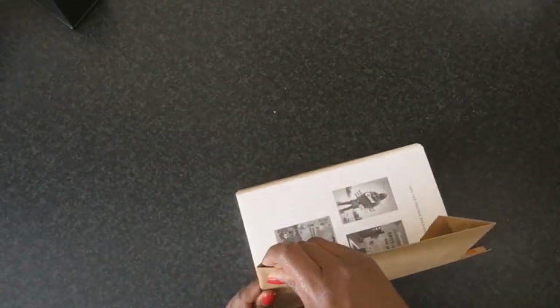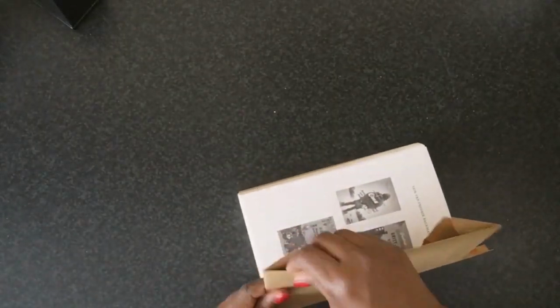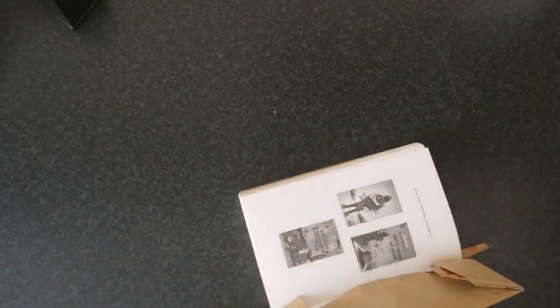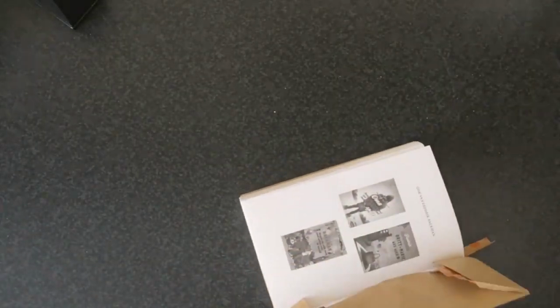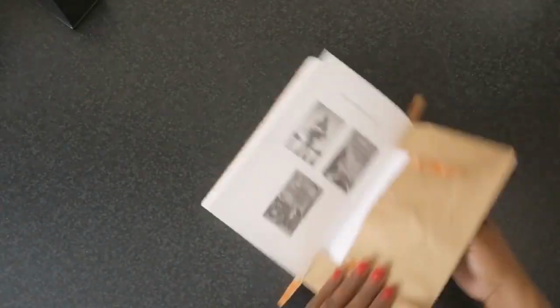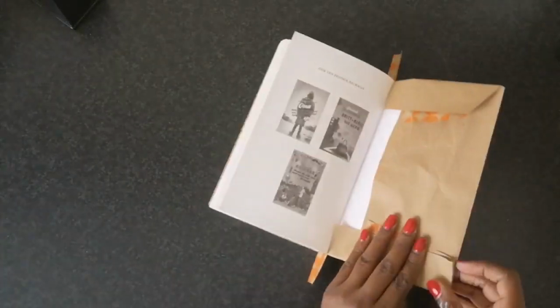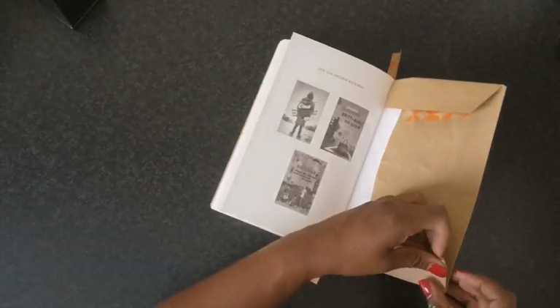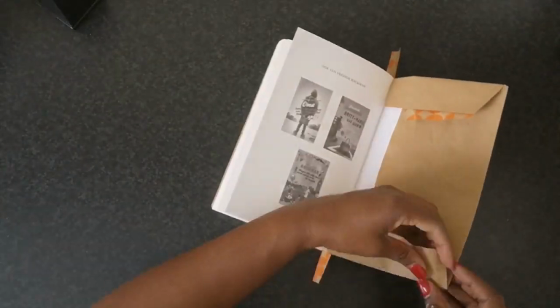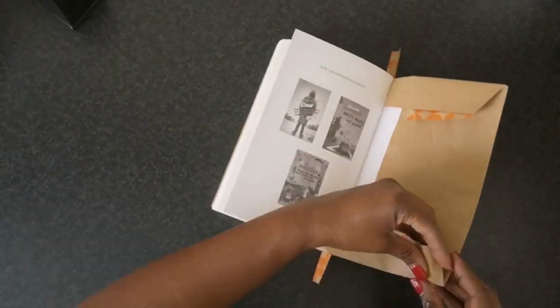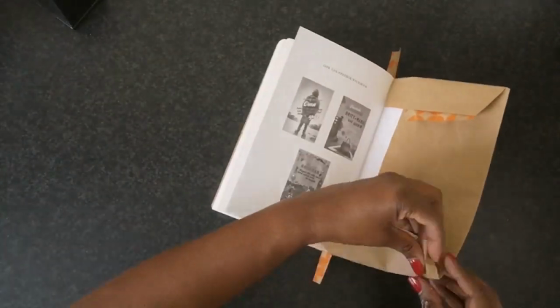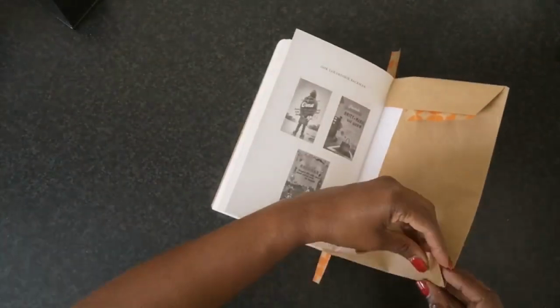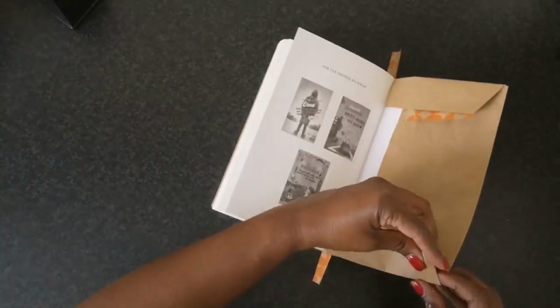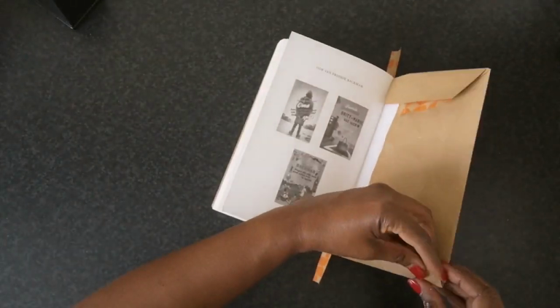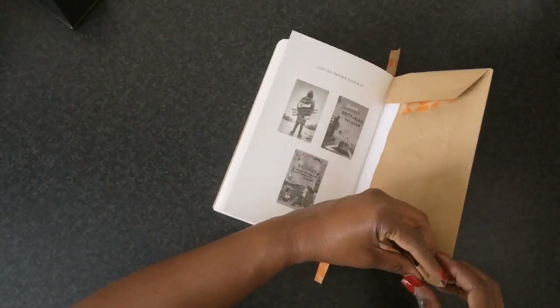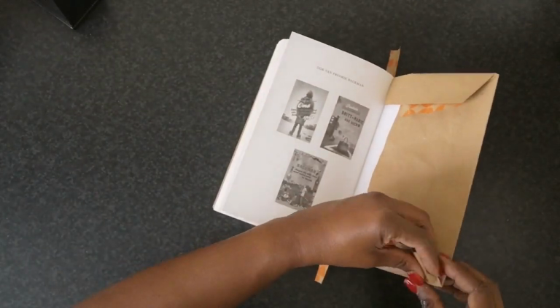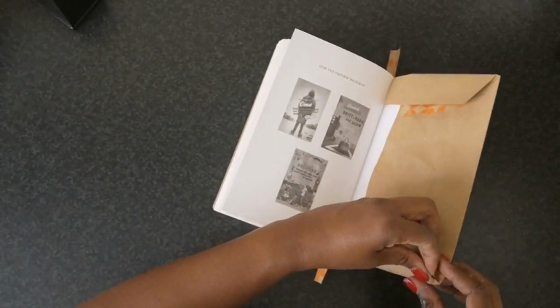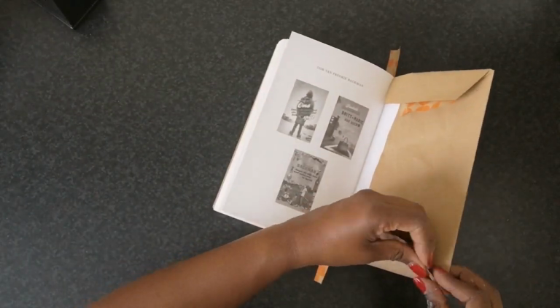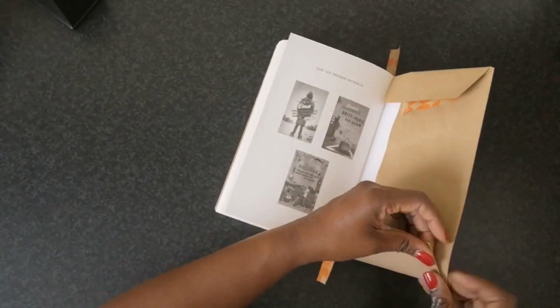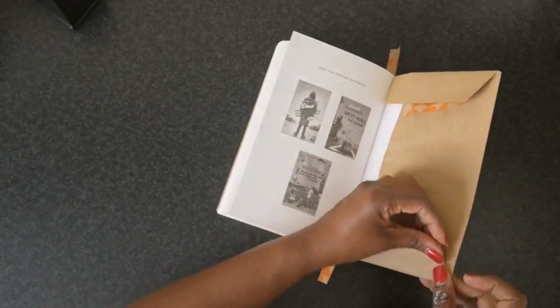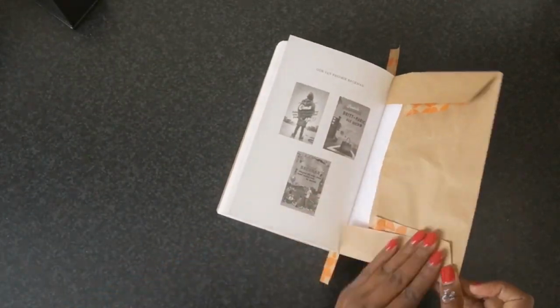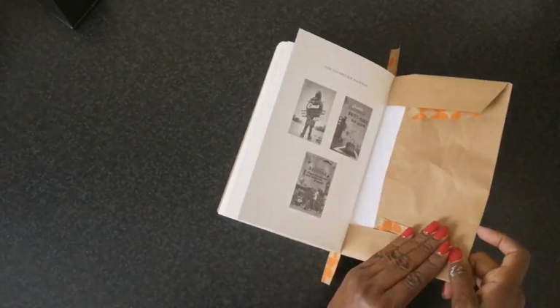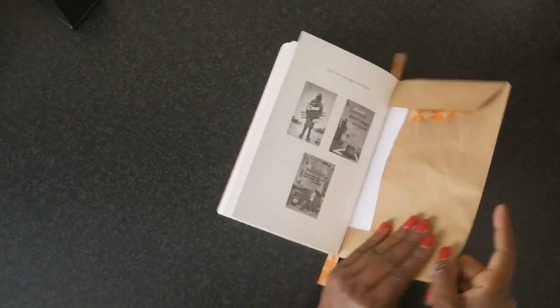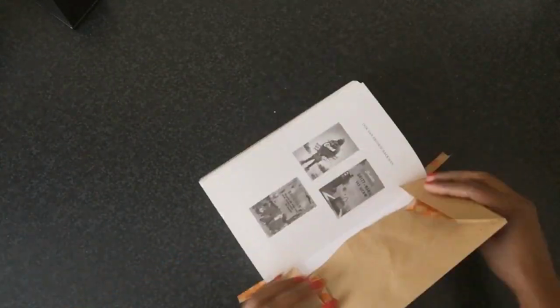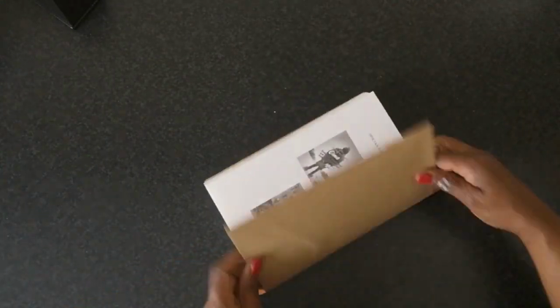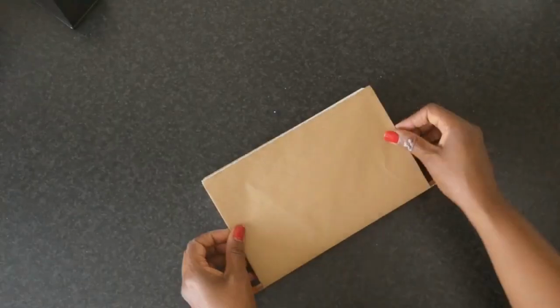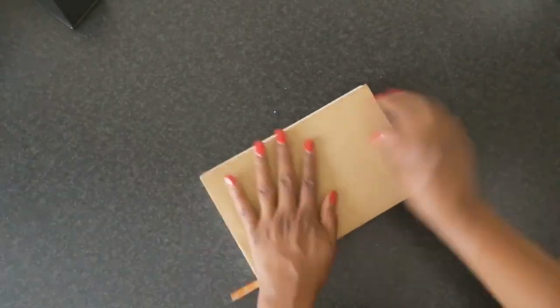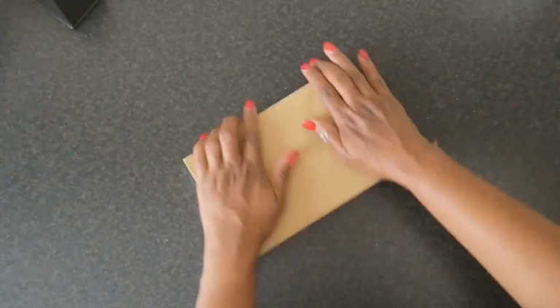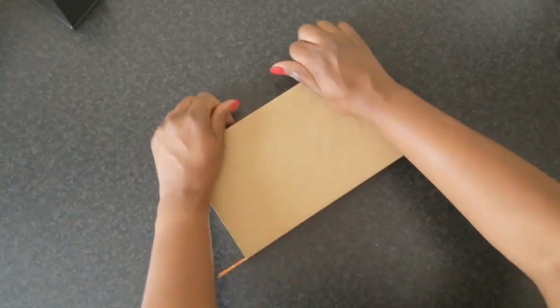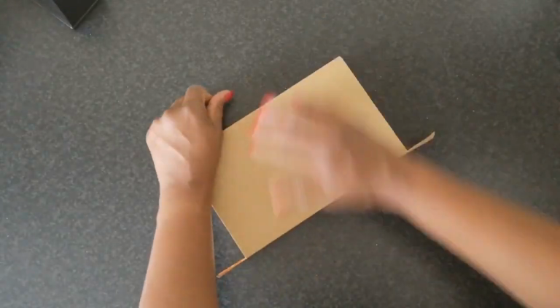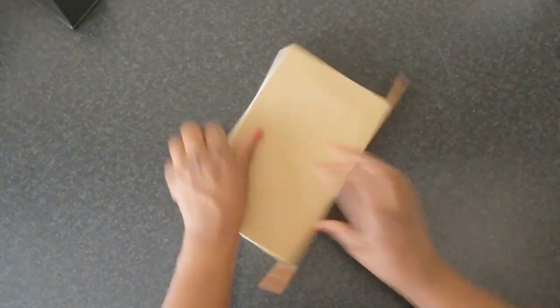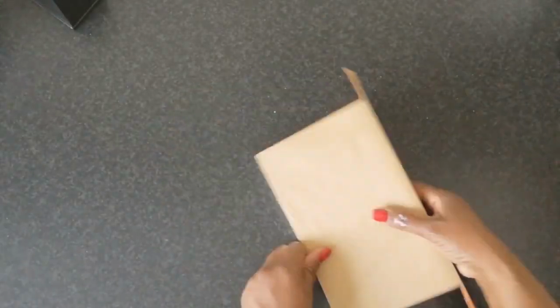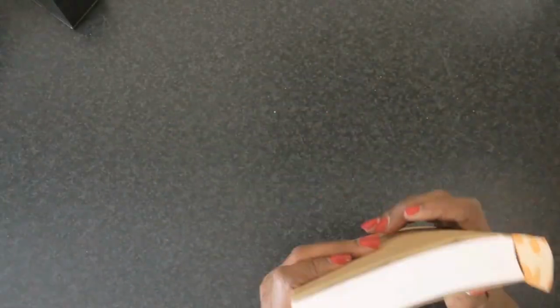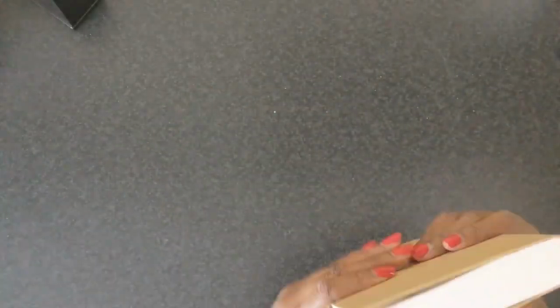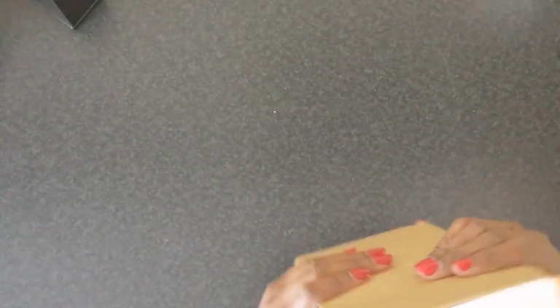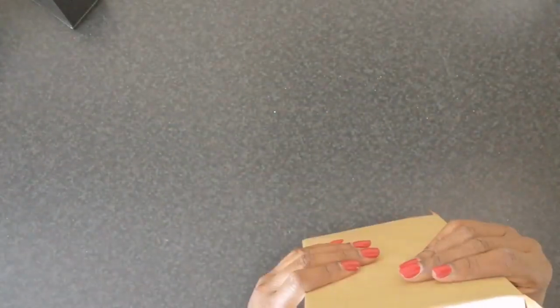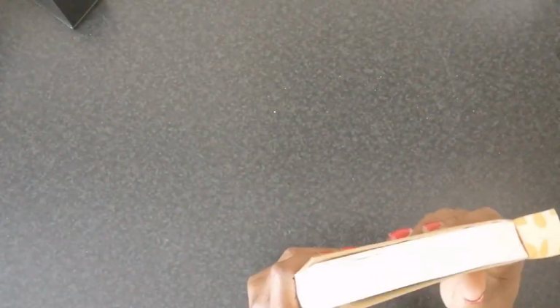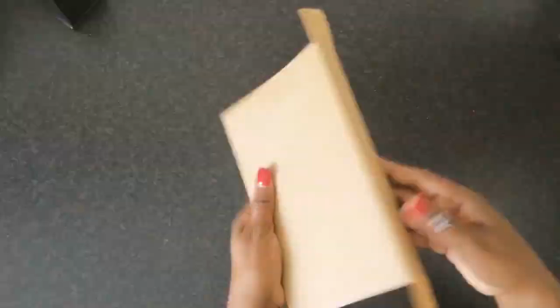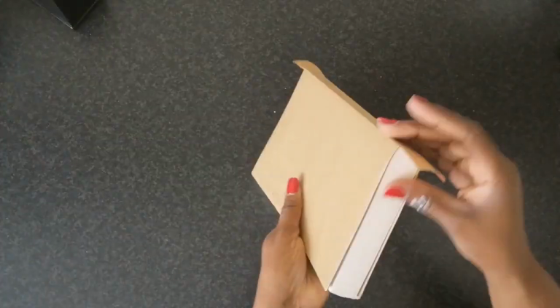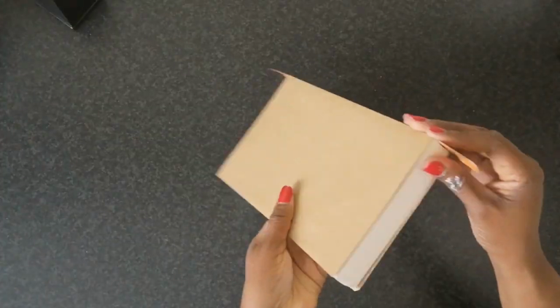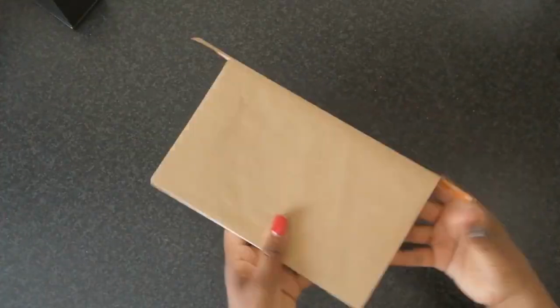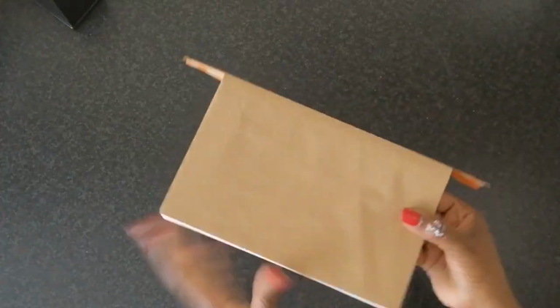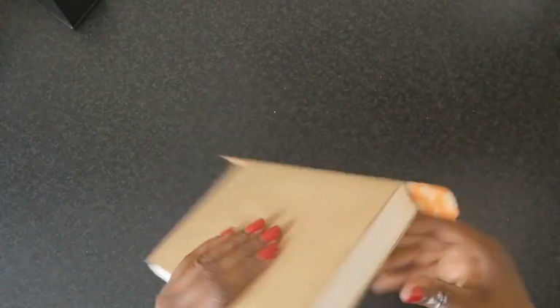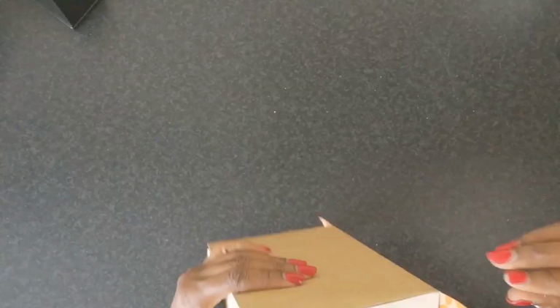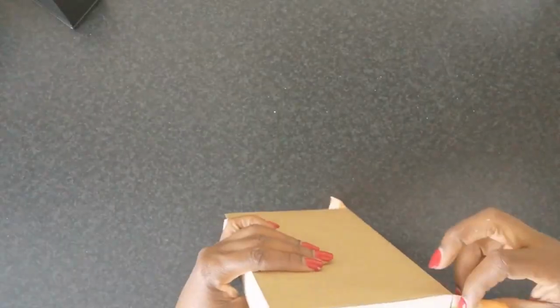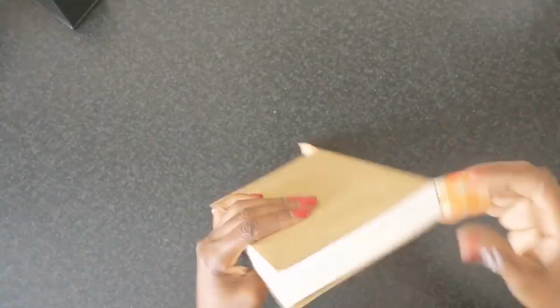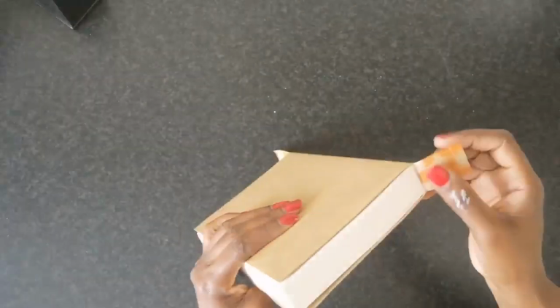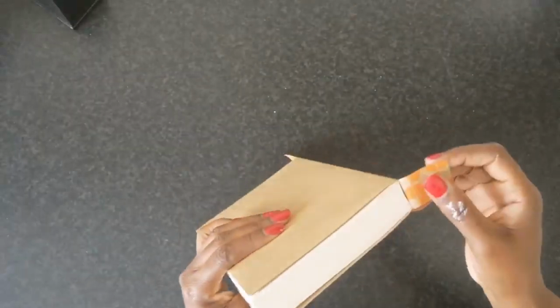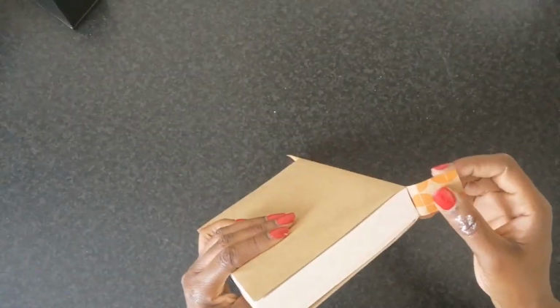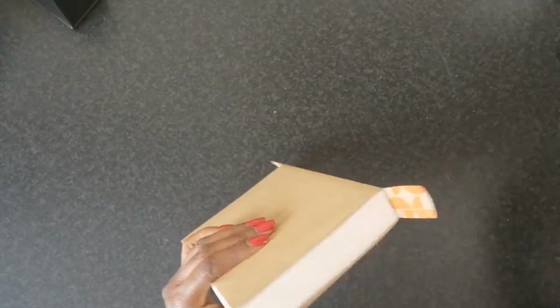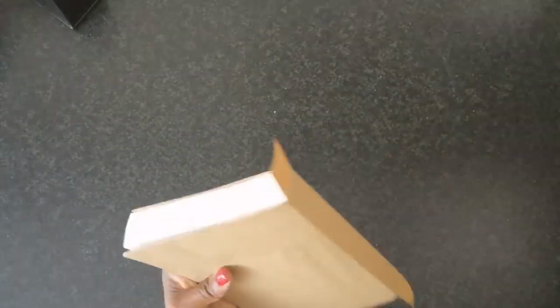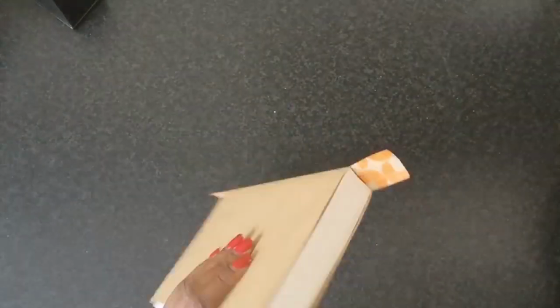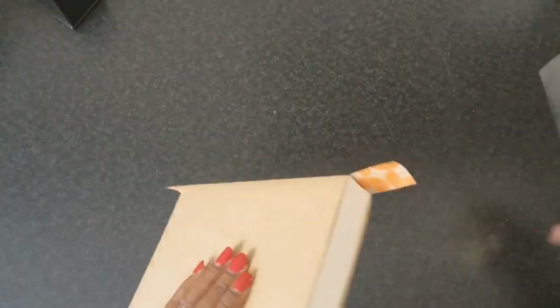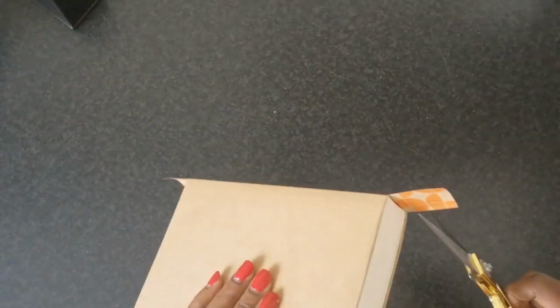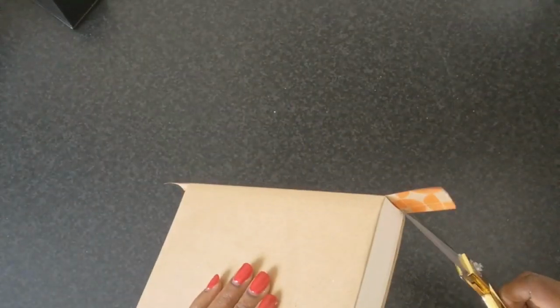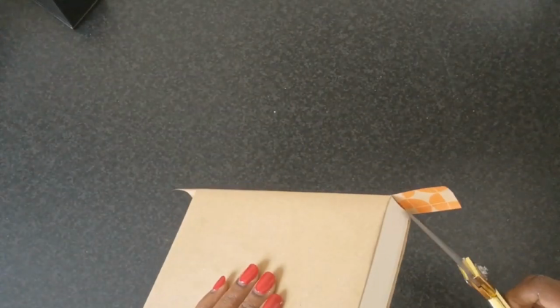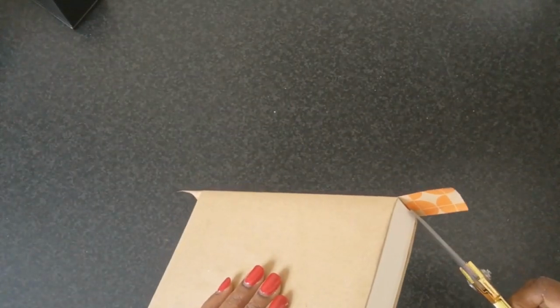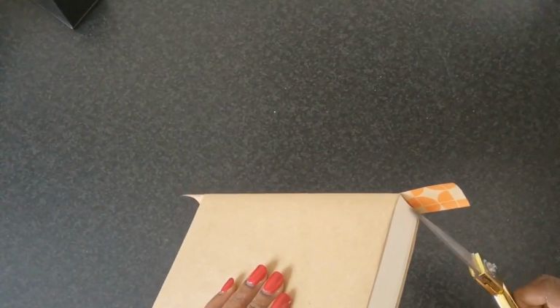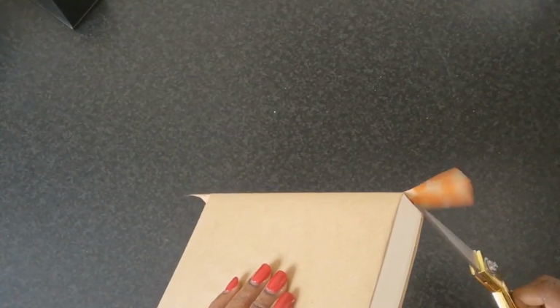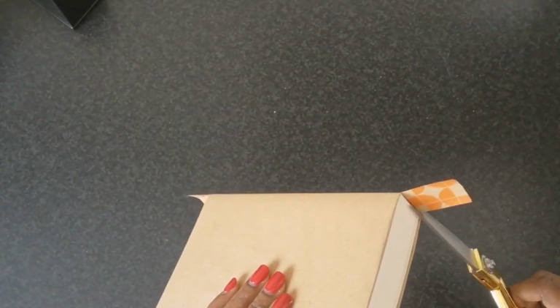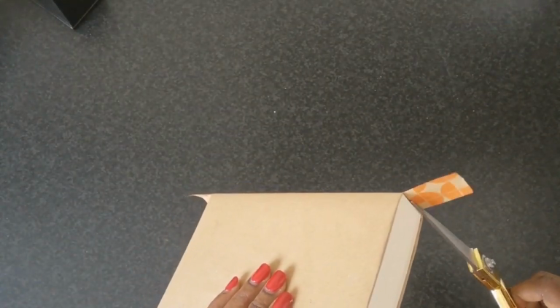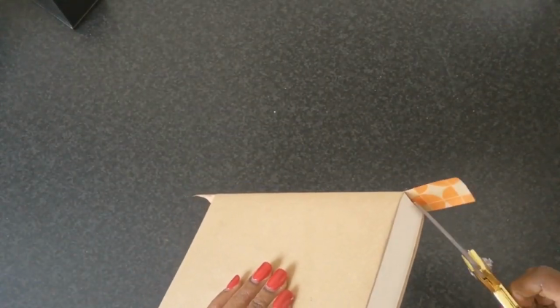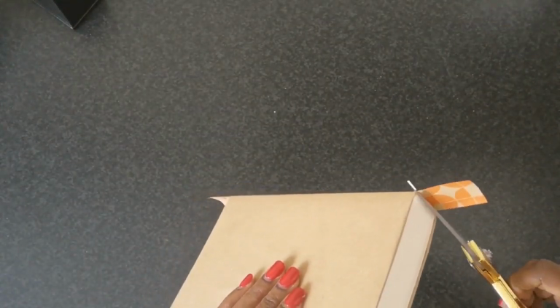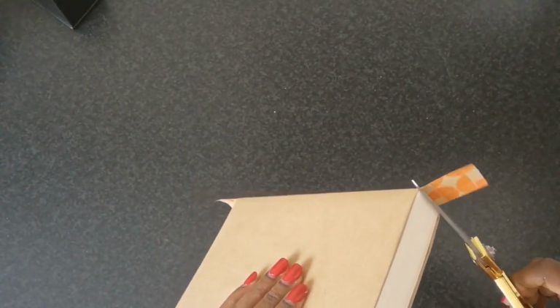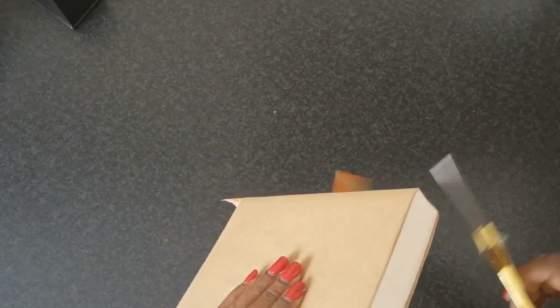What you are not seeing me do here is using some scotch tape to tape off the four corners of the book.